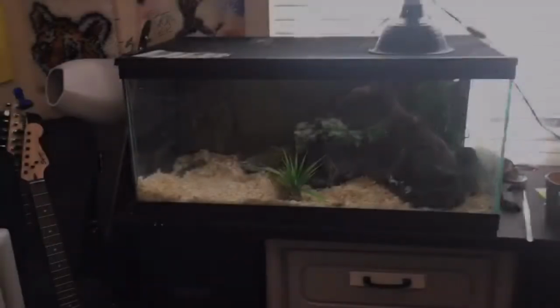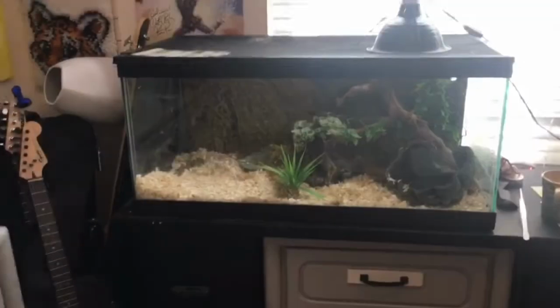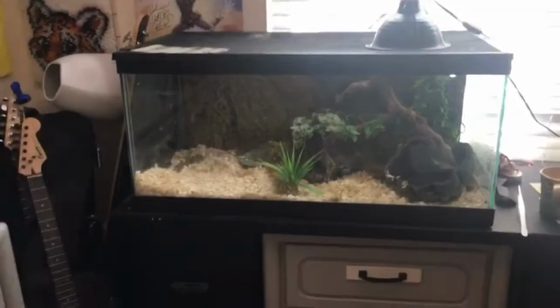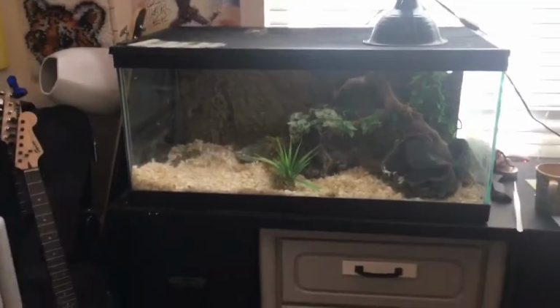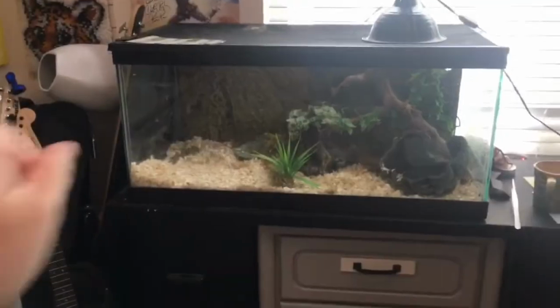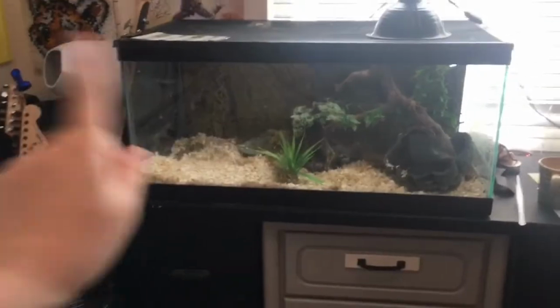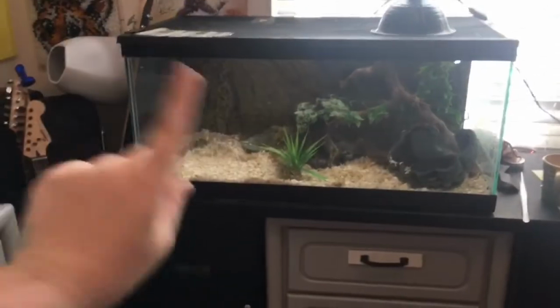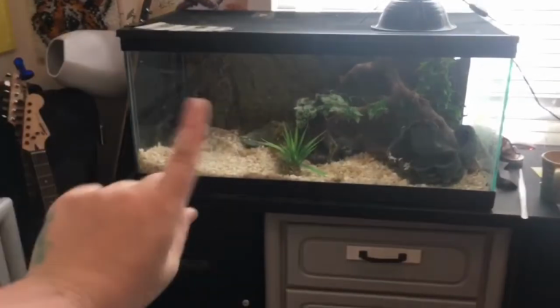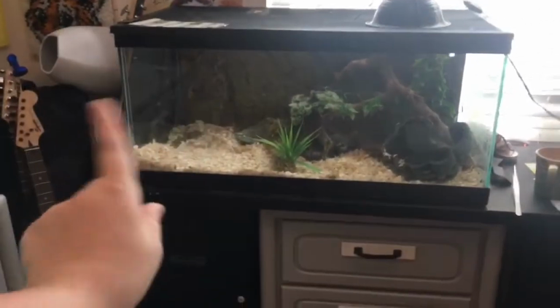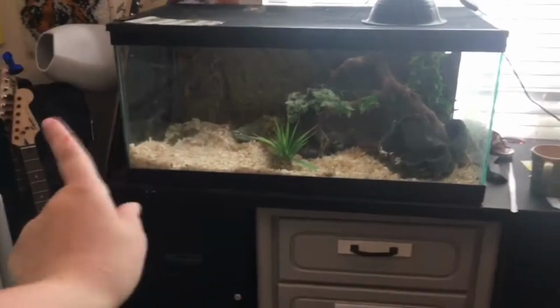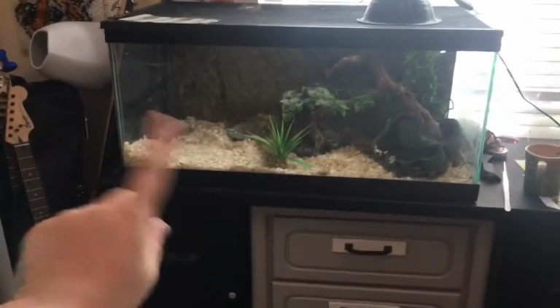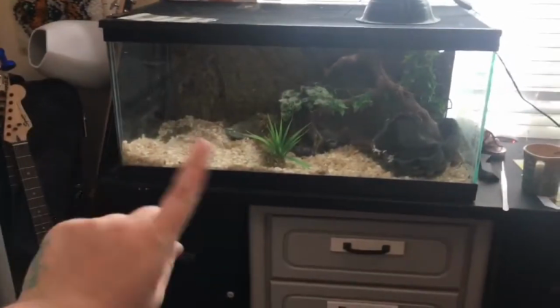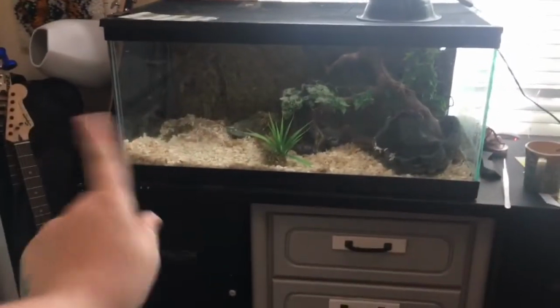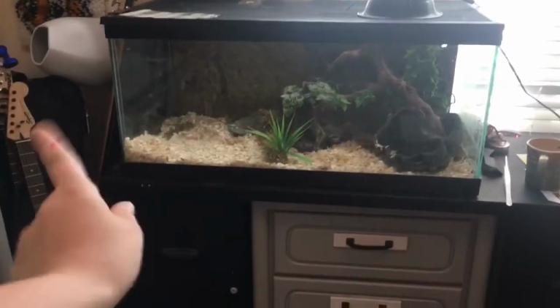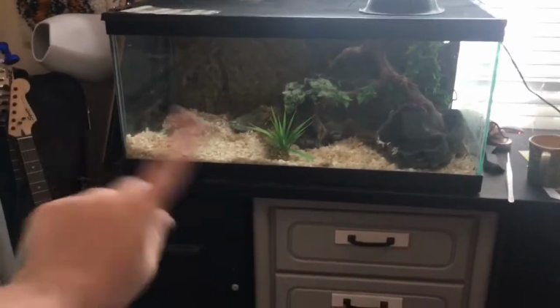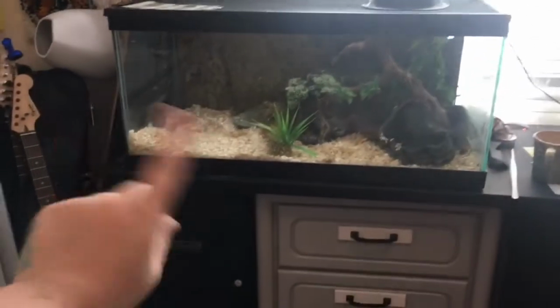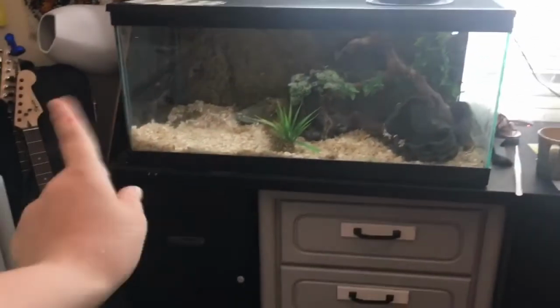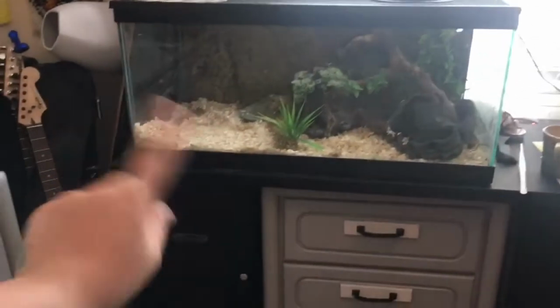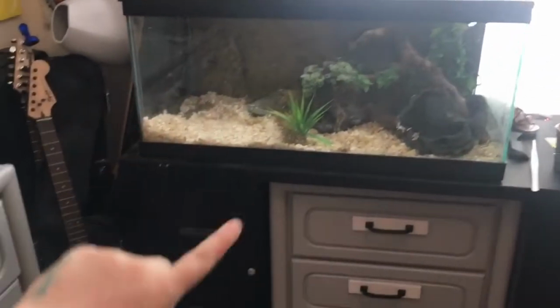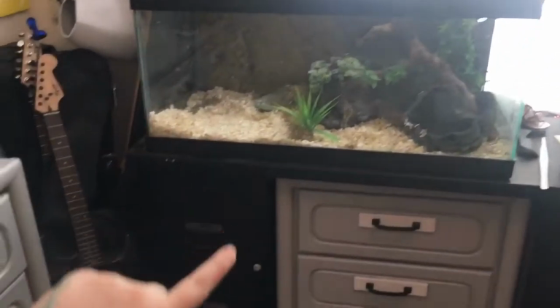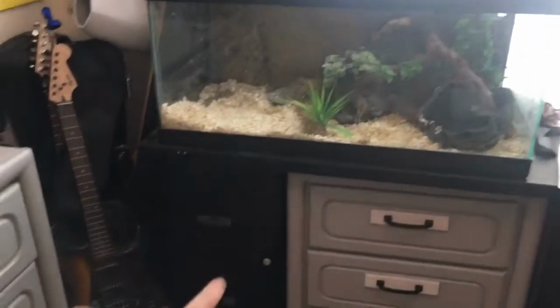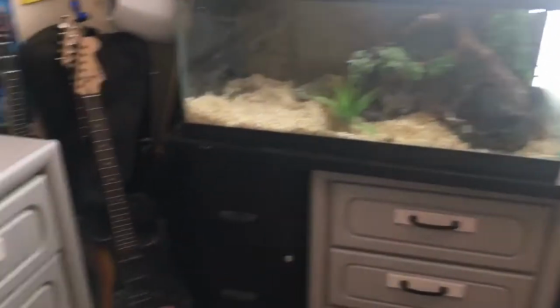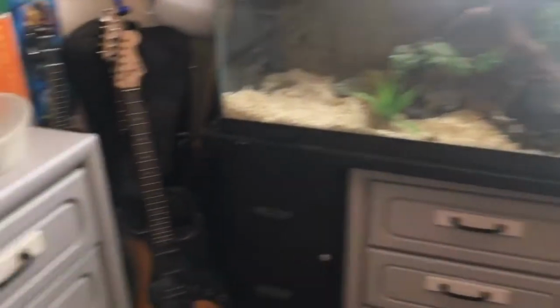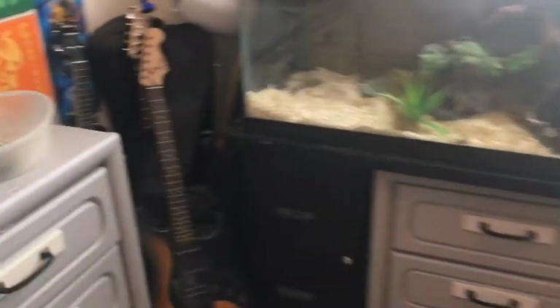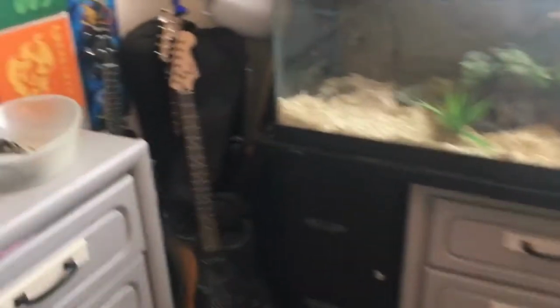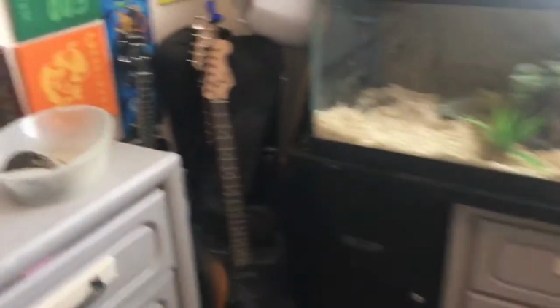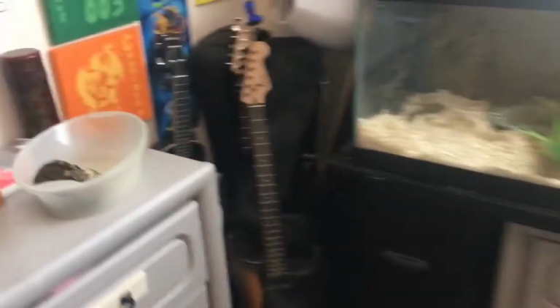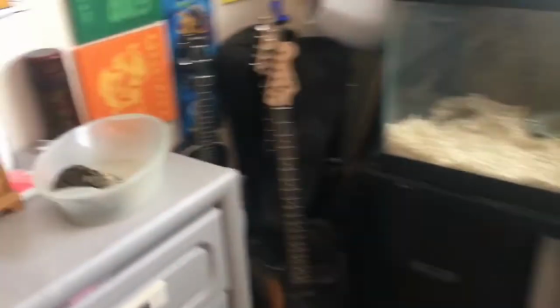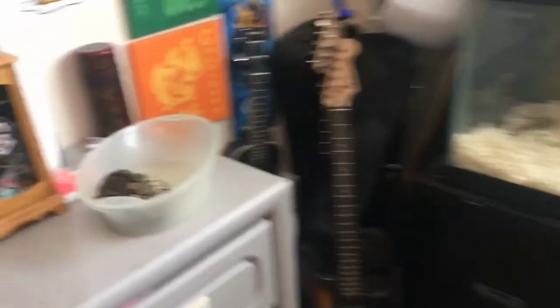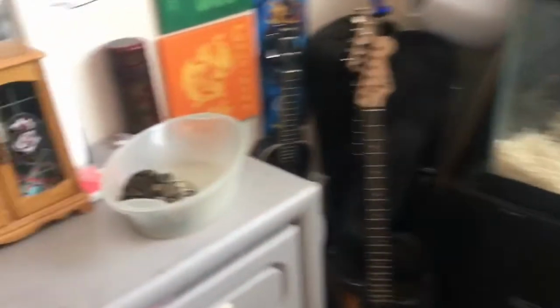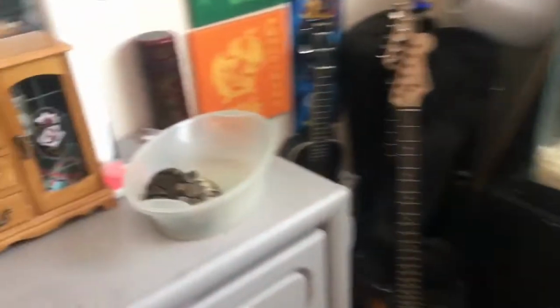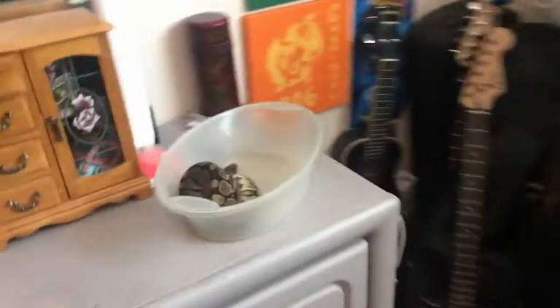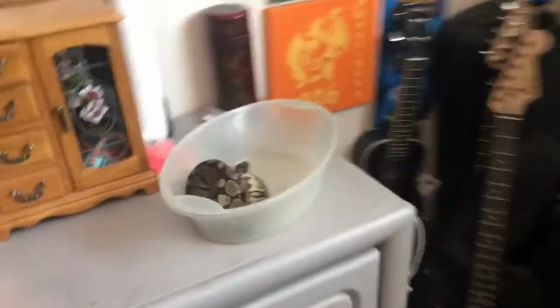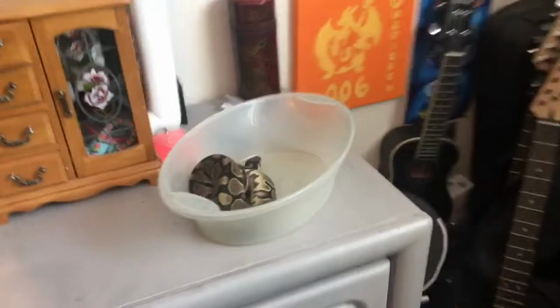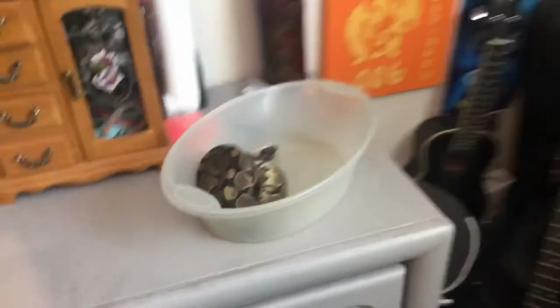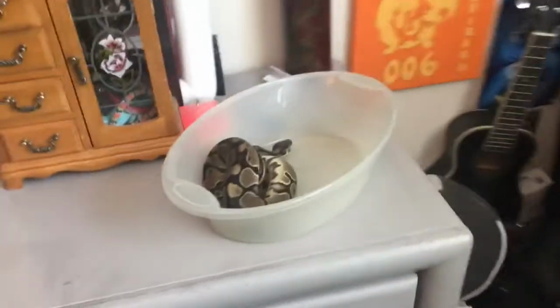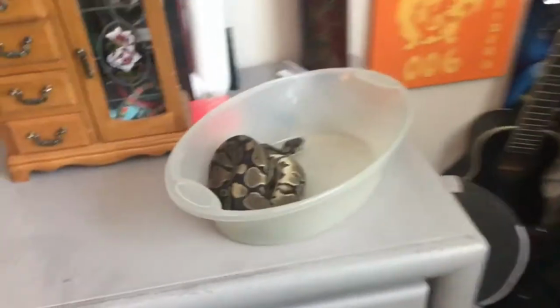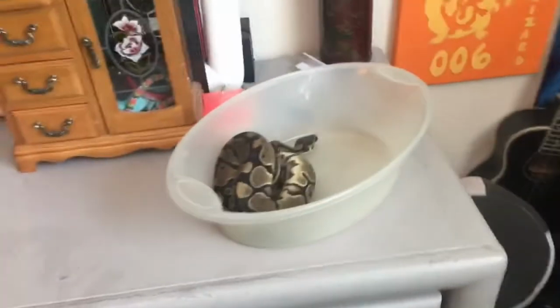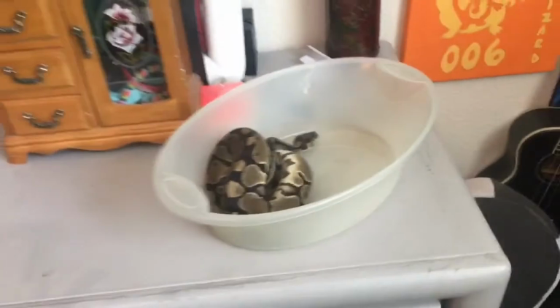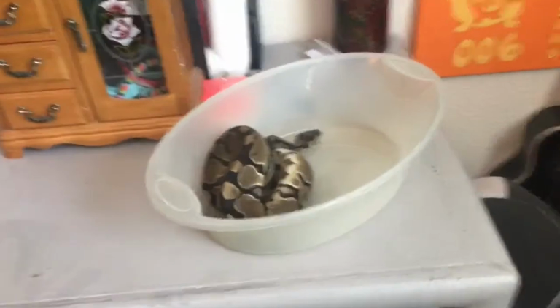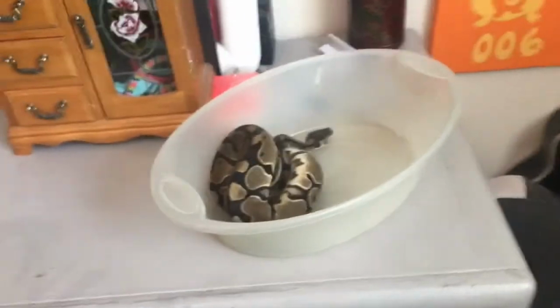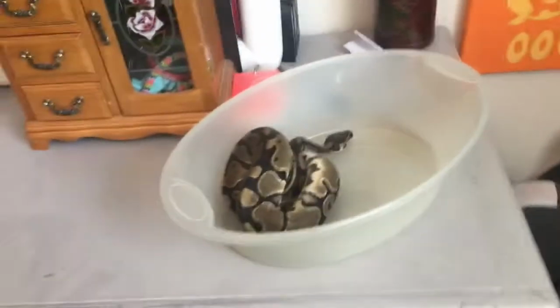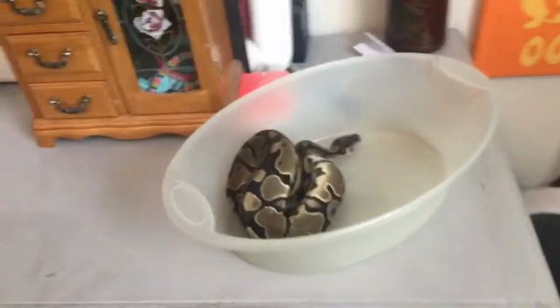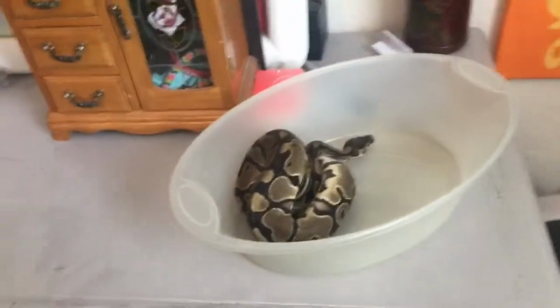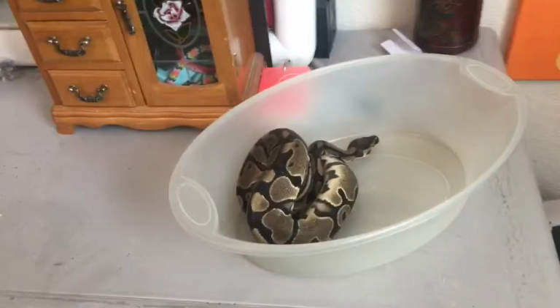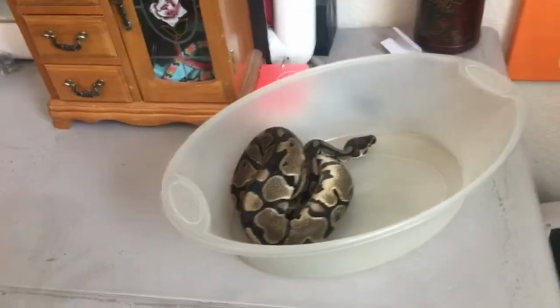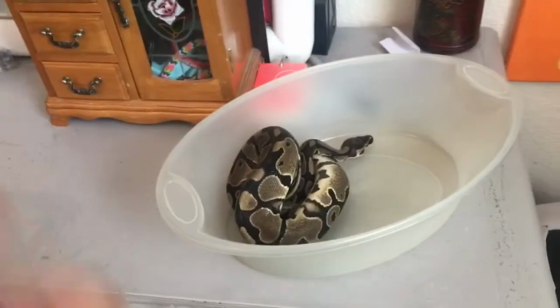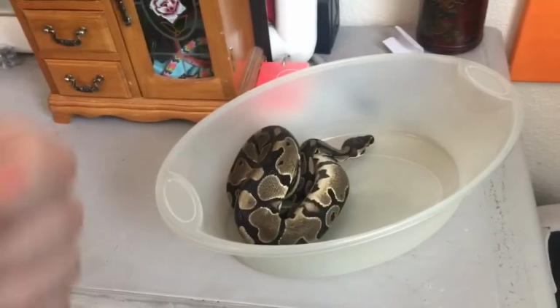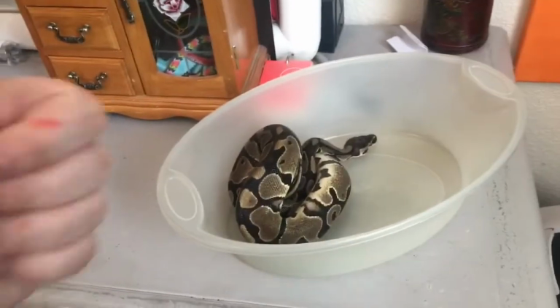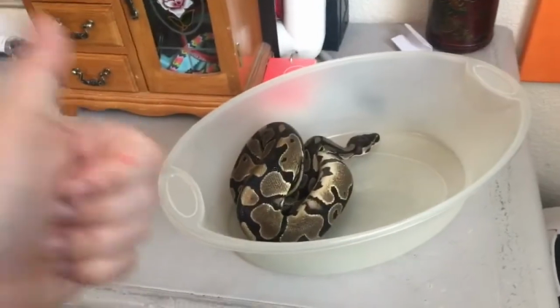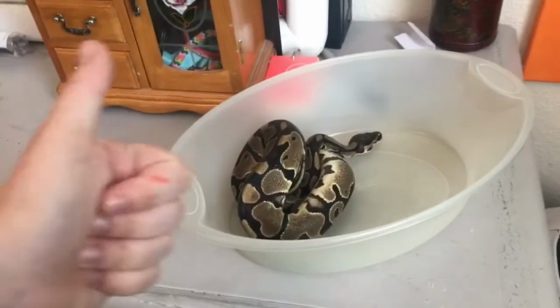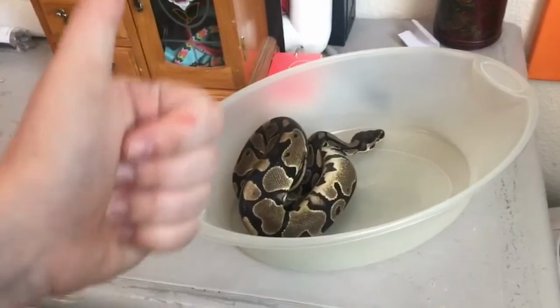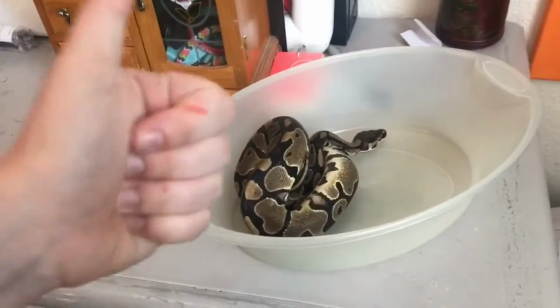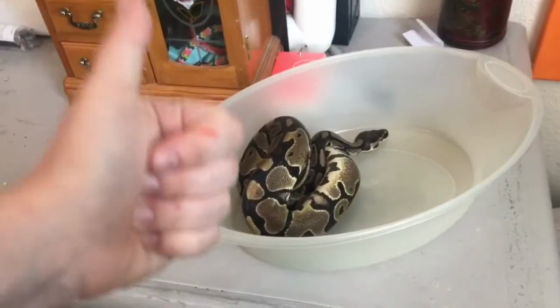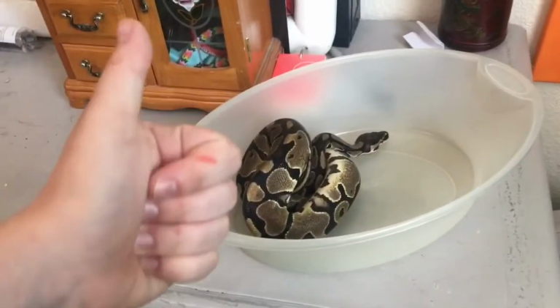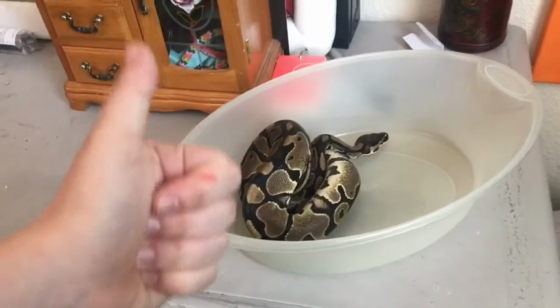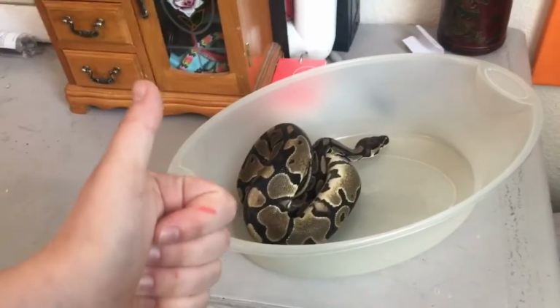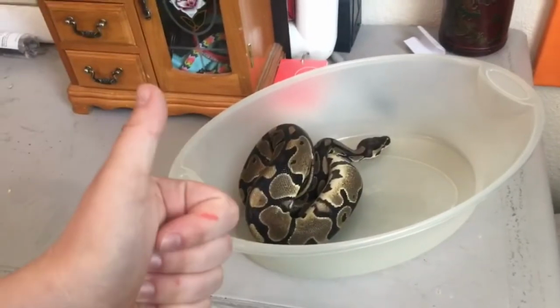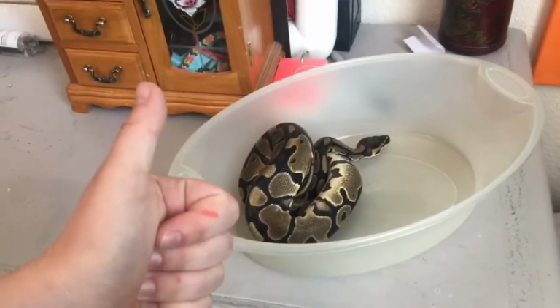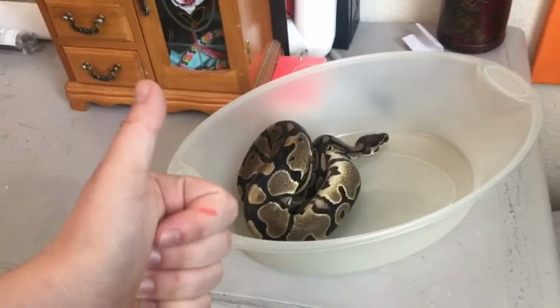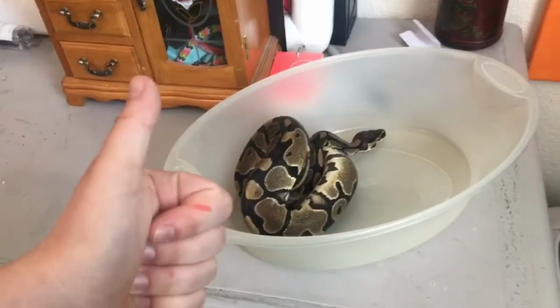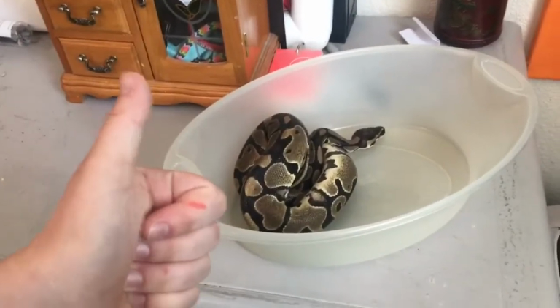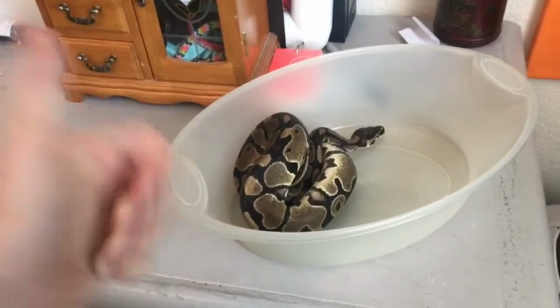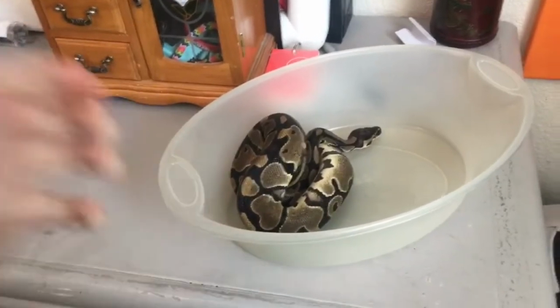Second word of advice is to feed your snake in a place that's not their home. That way they will begin to associate that place with food.